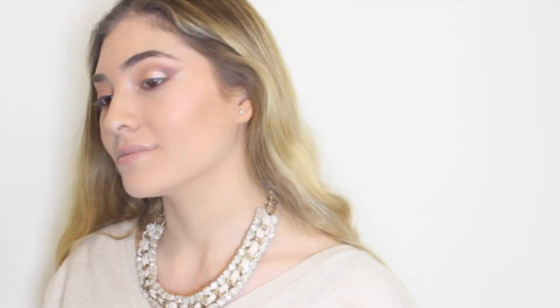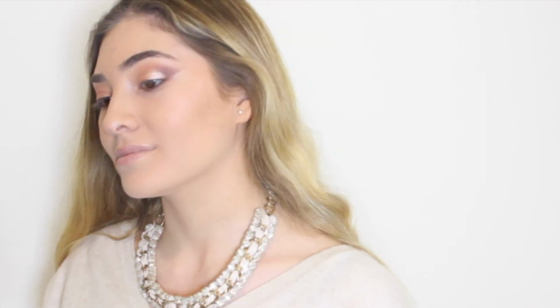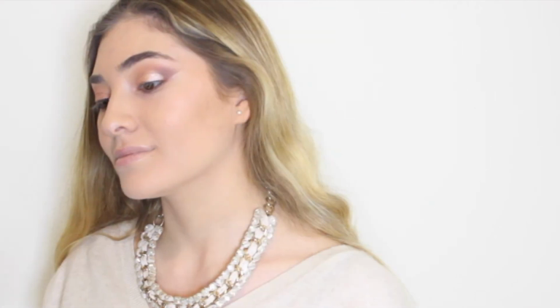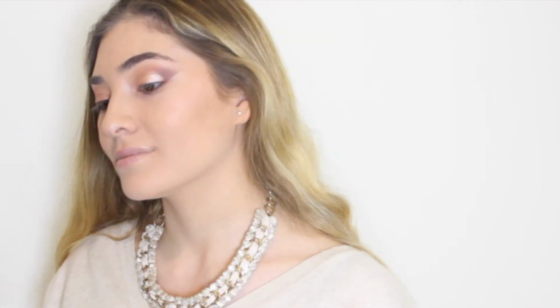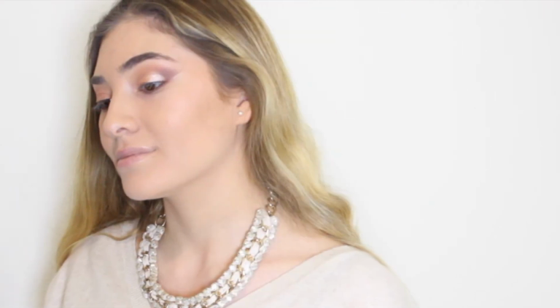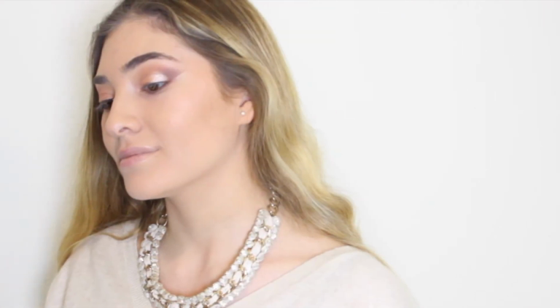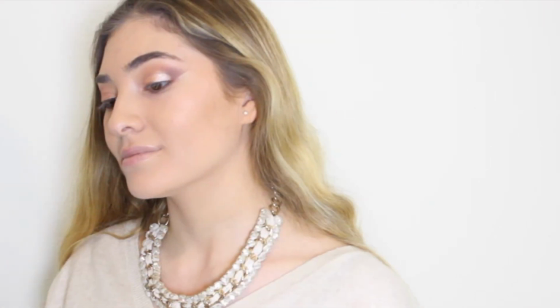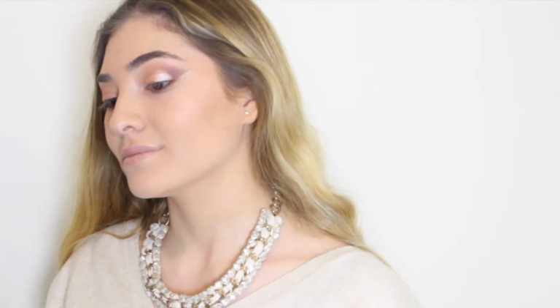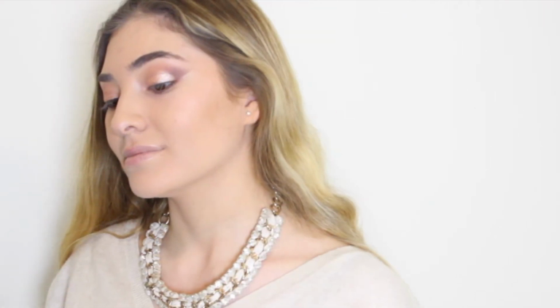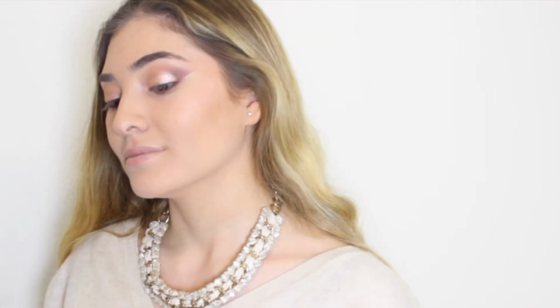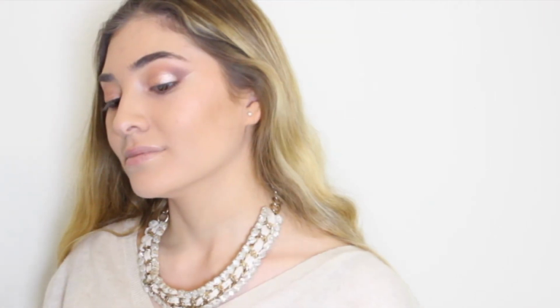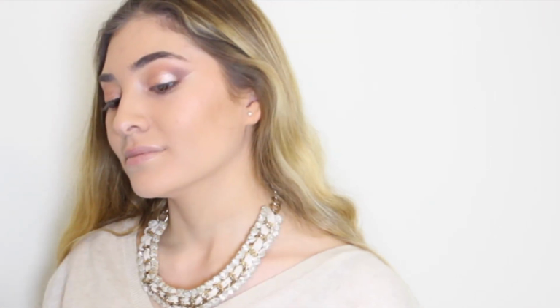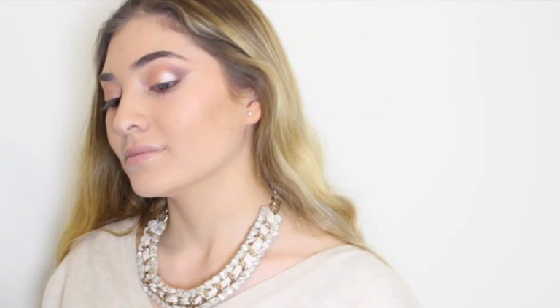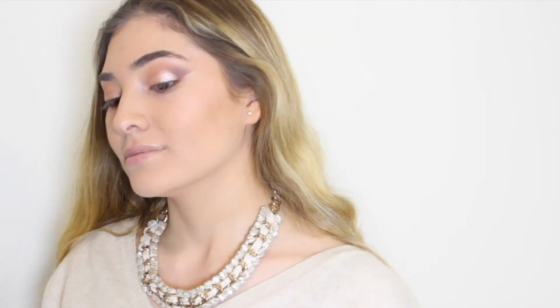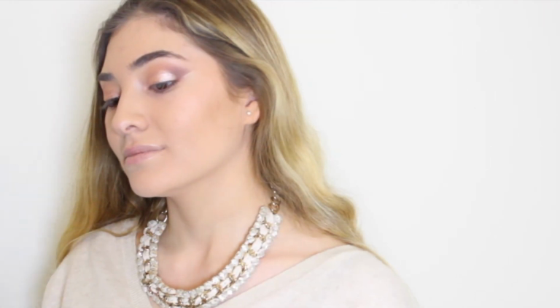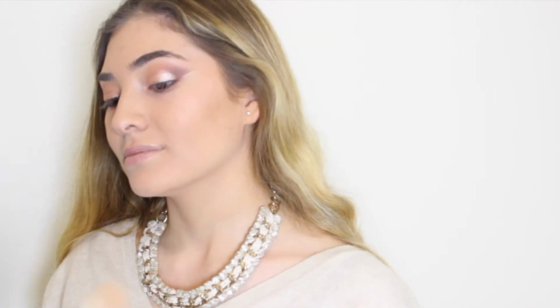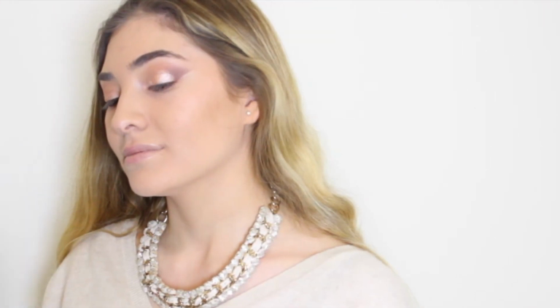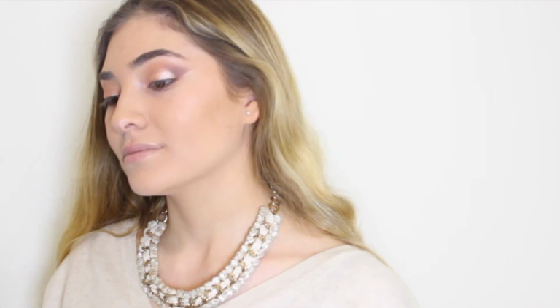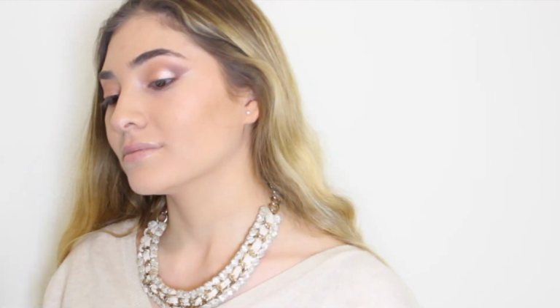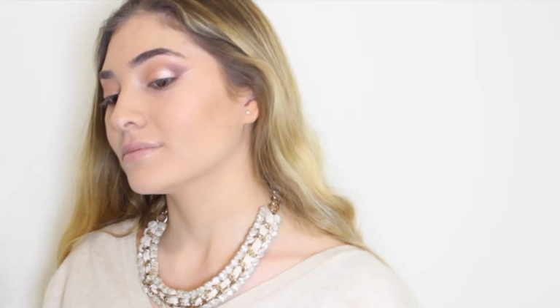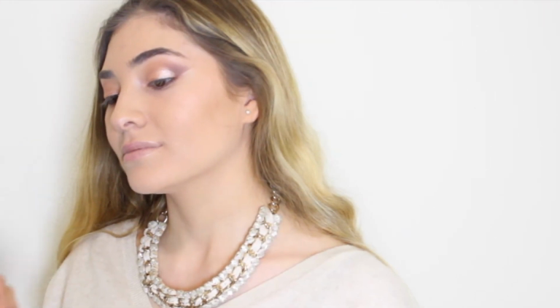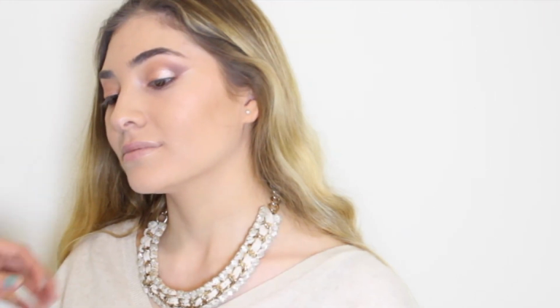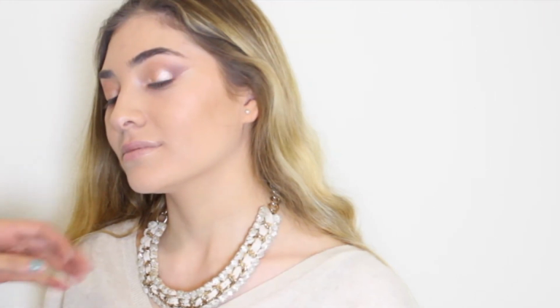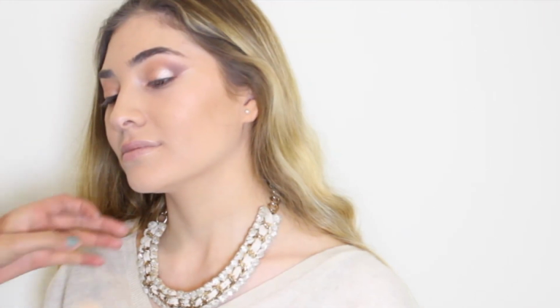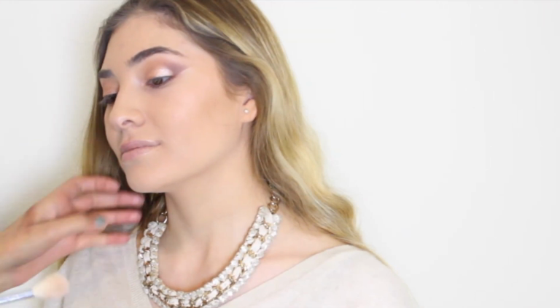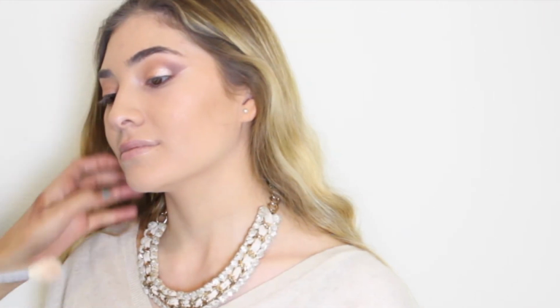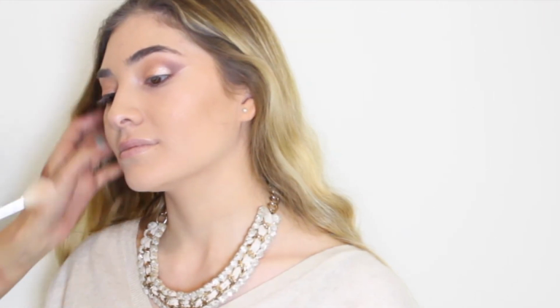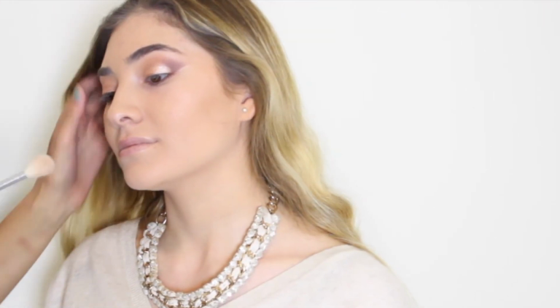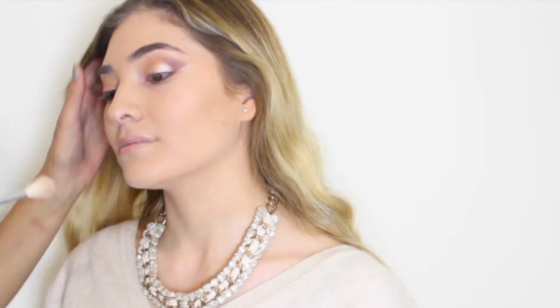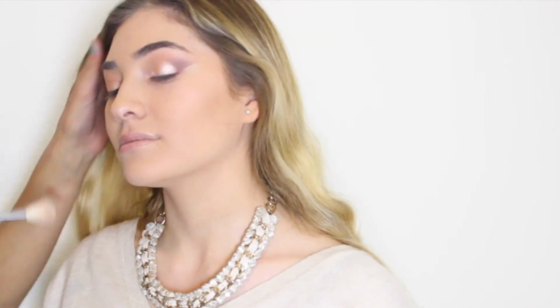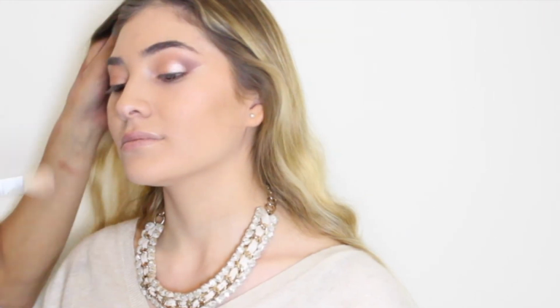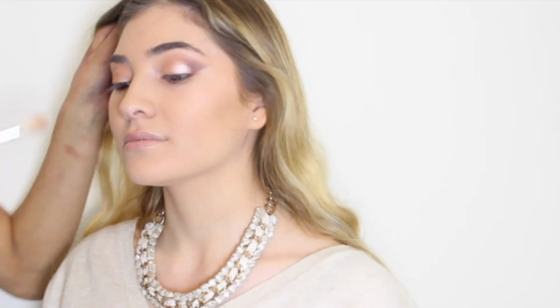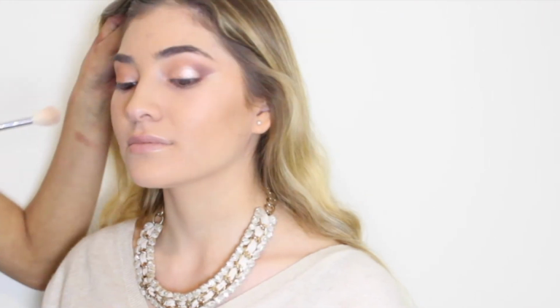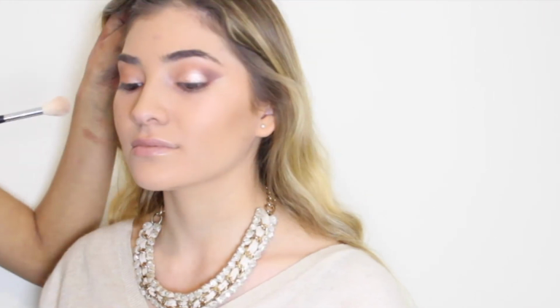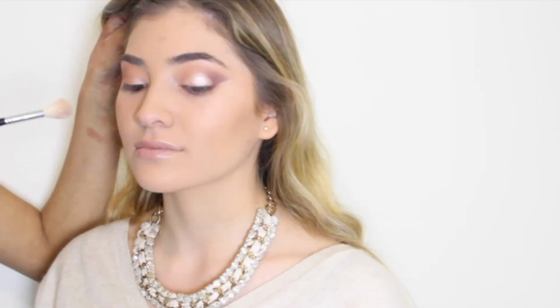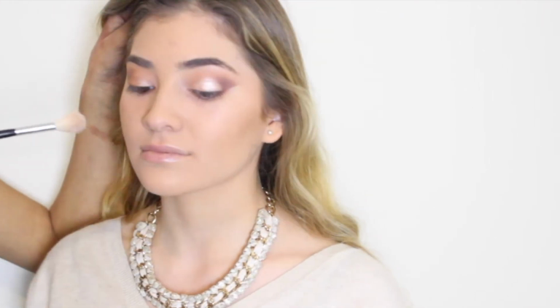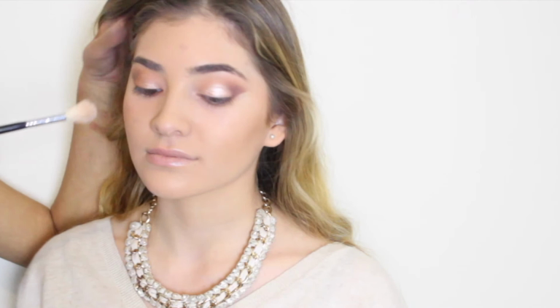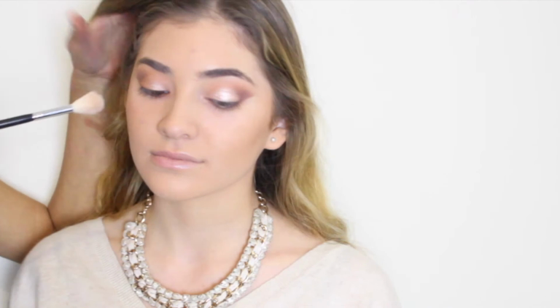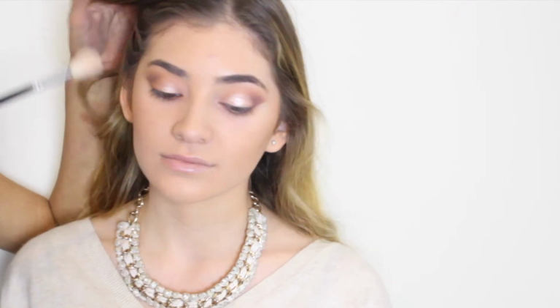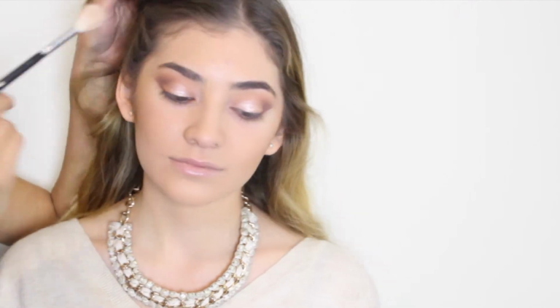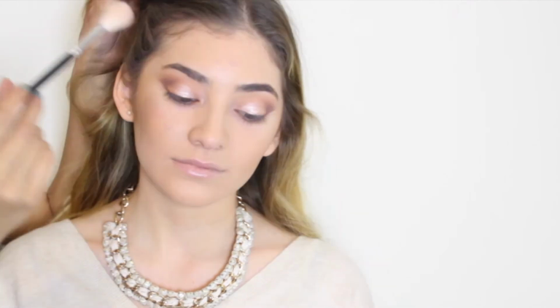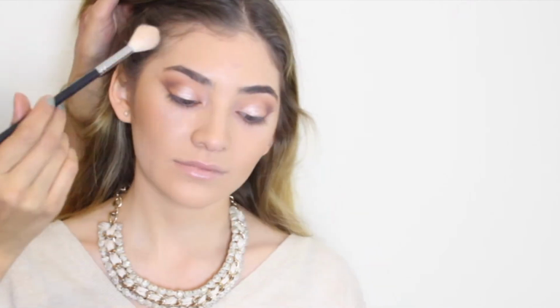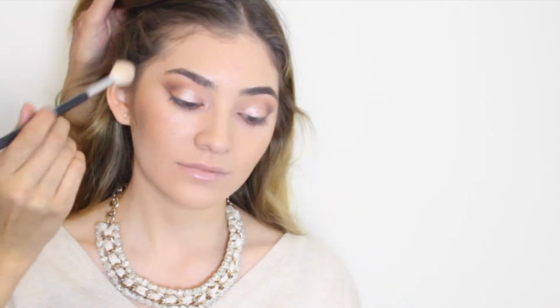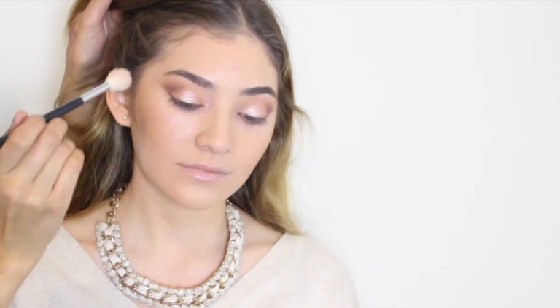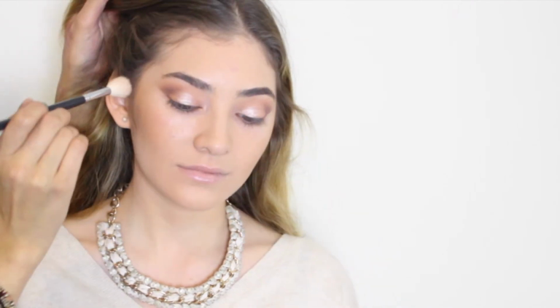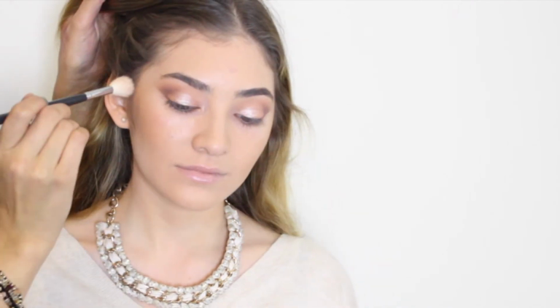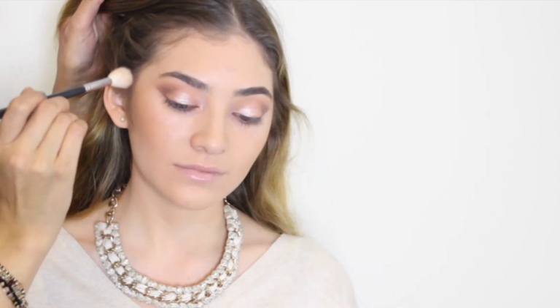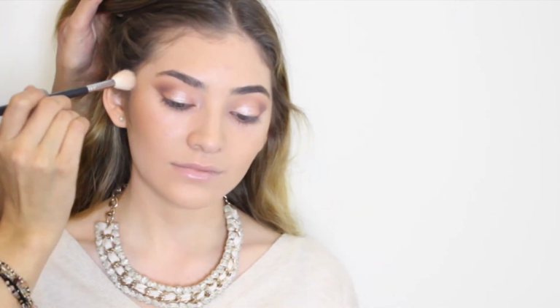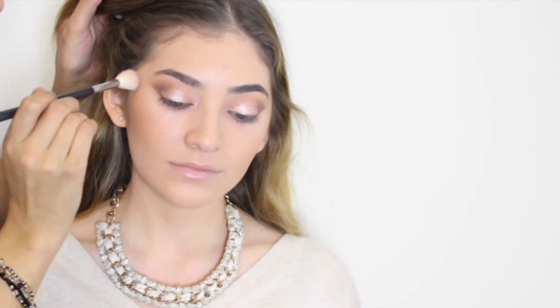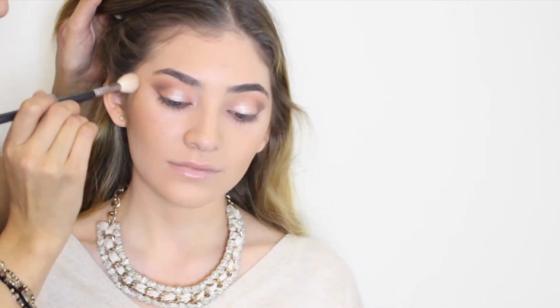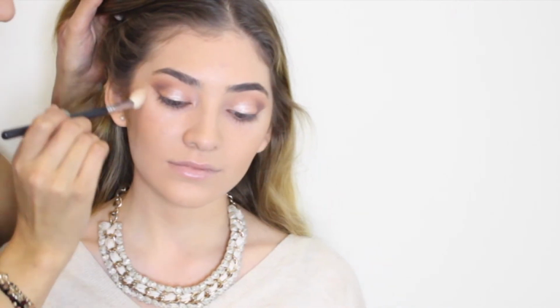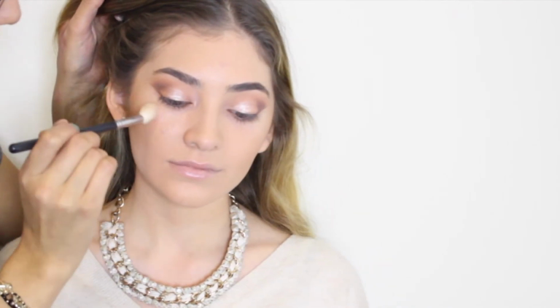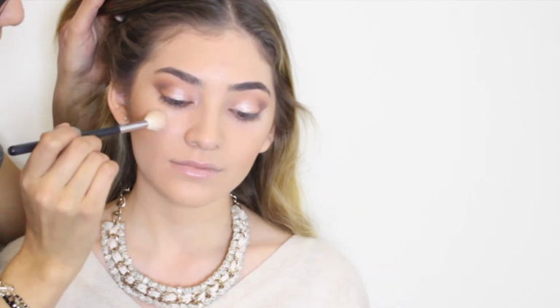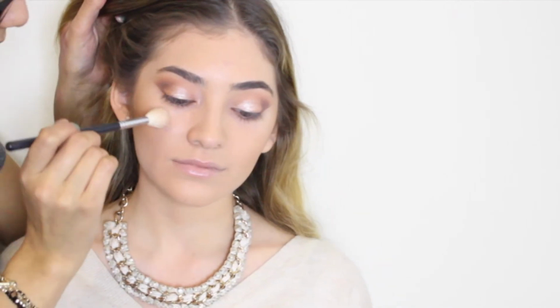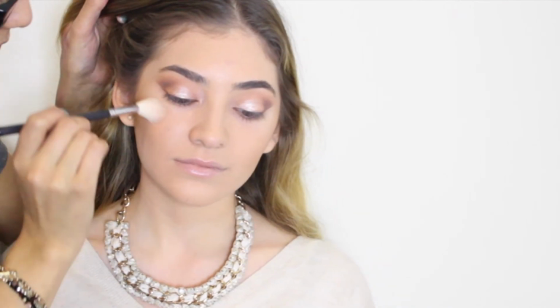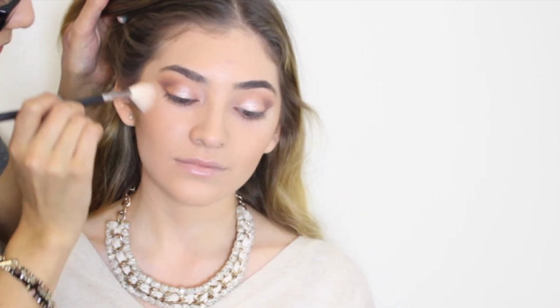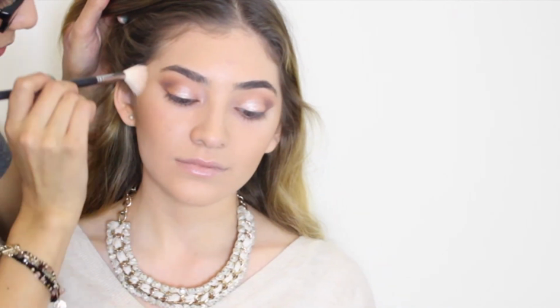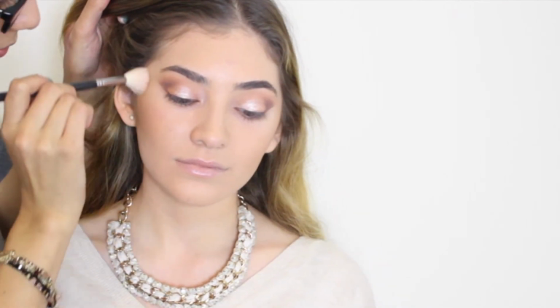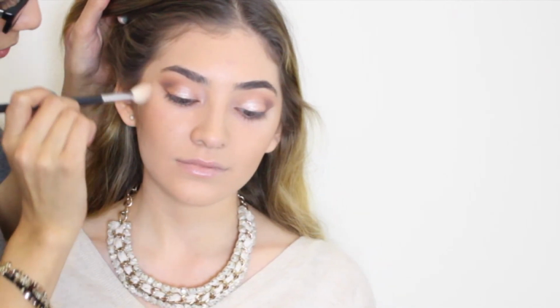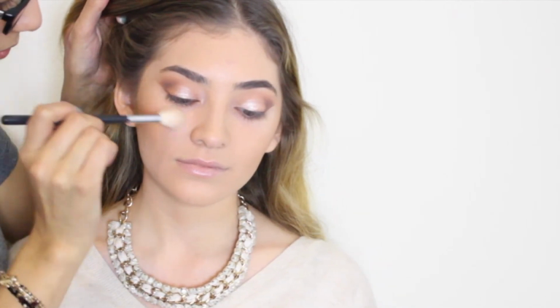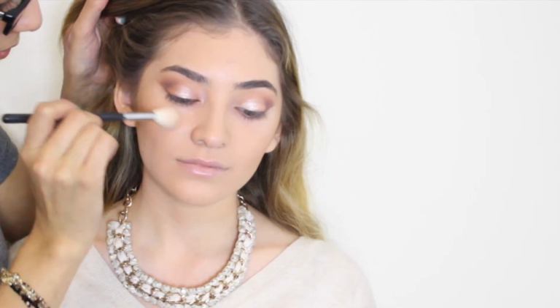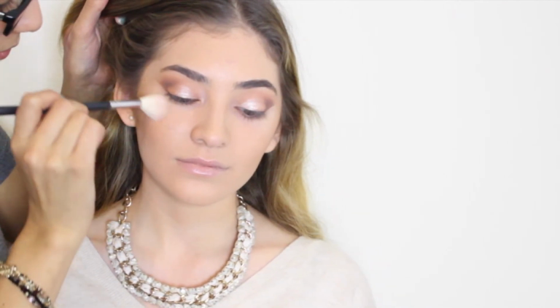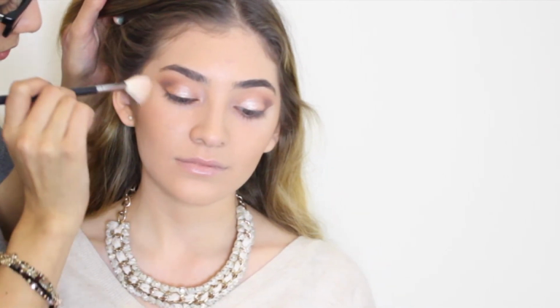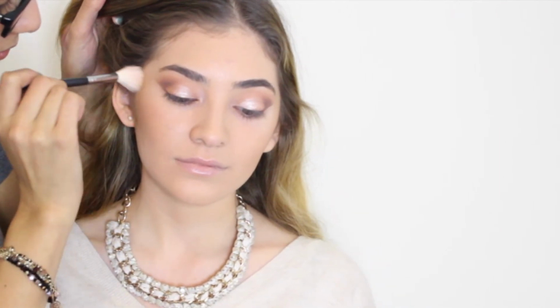To highlight her face, I'm using Makeup Revolution's Baked Highlighters in Peach Lights.